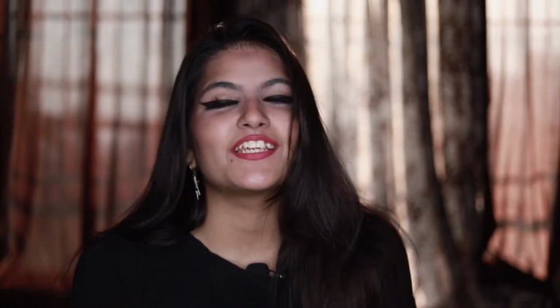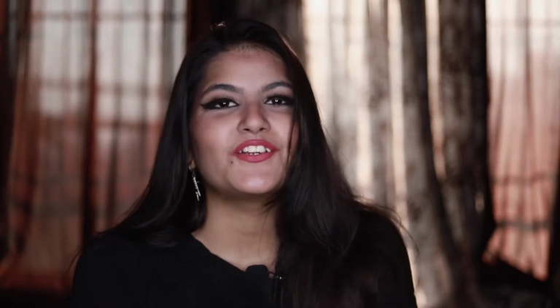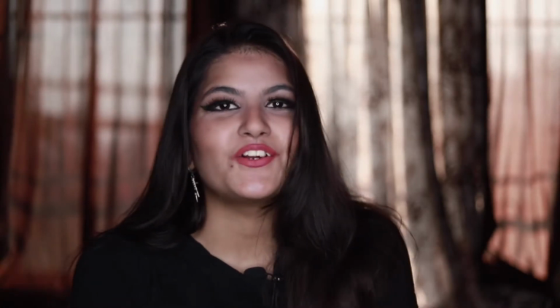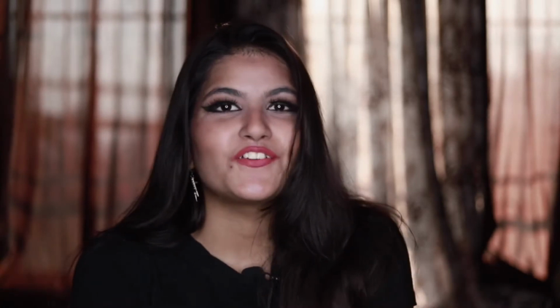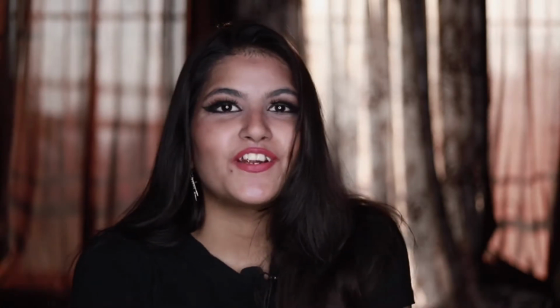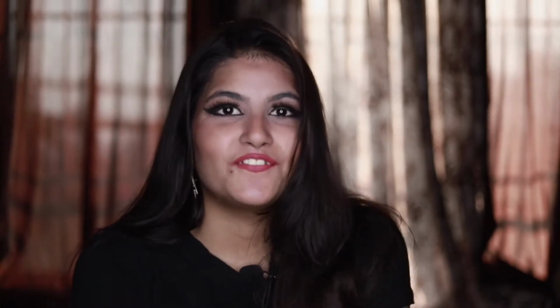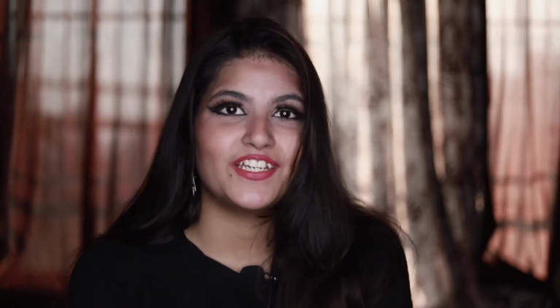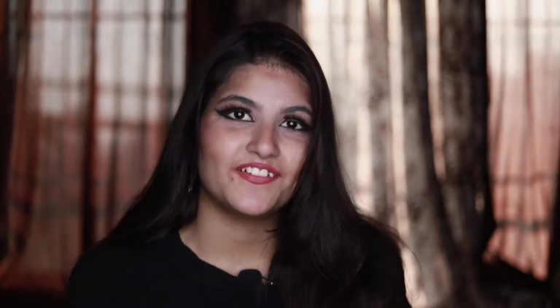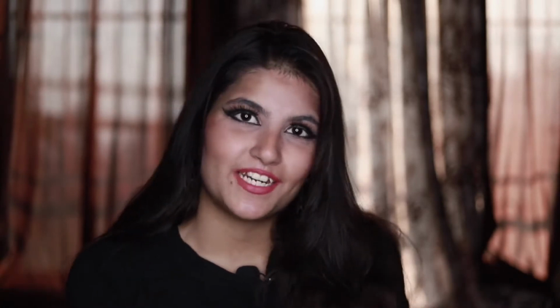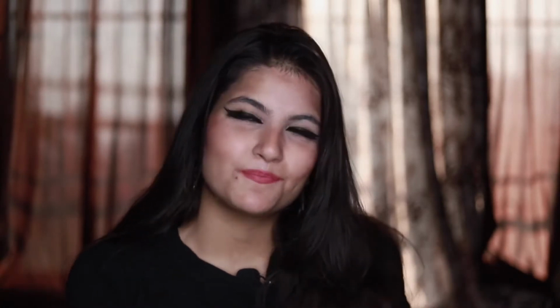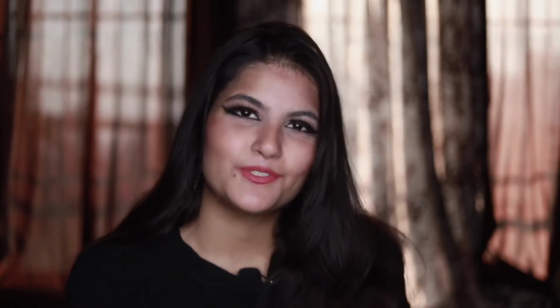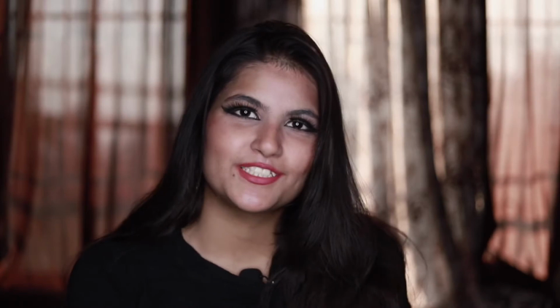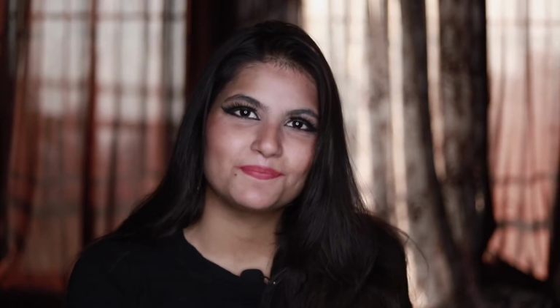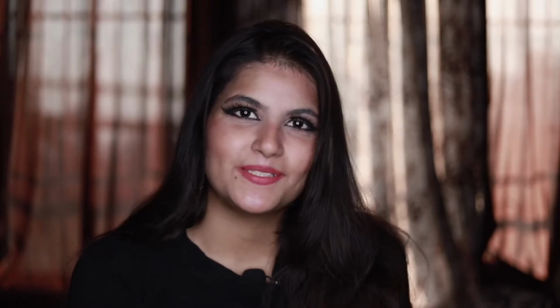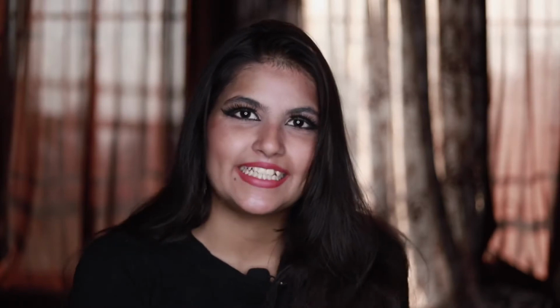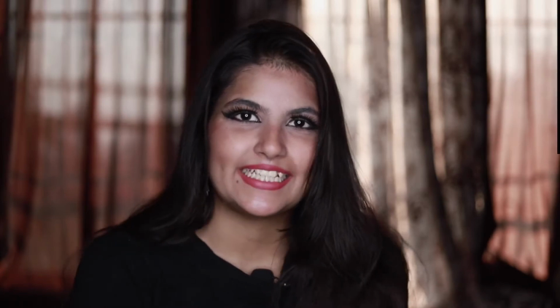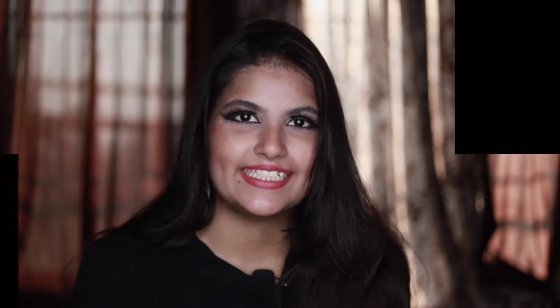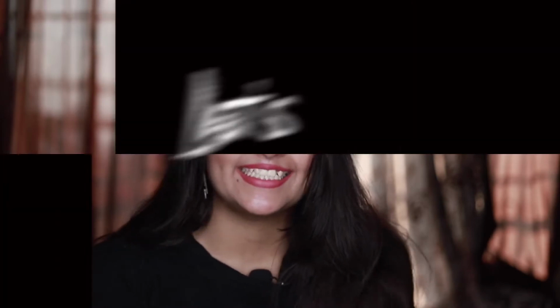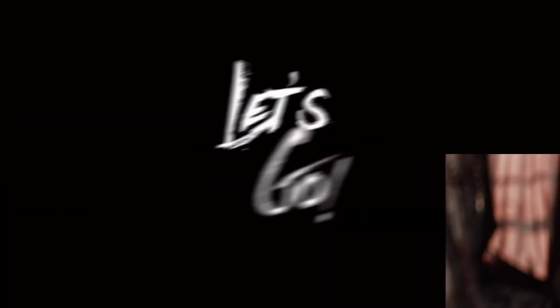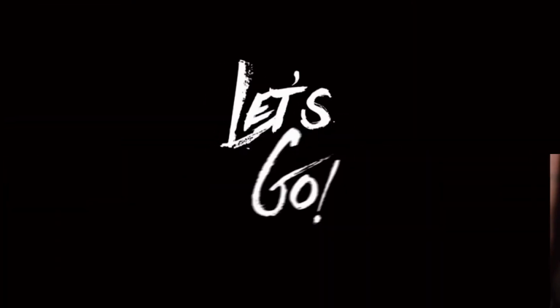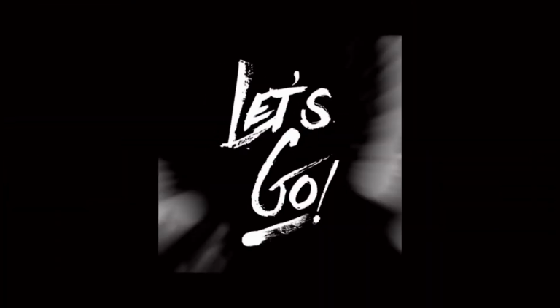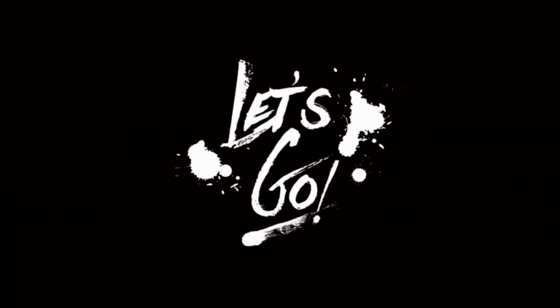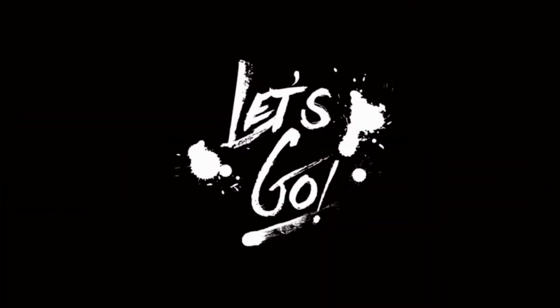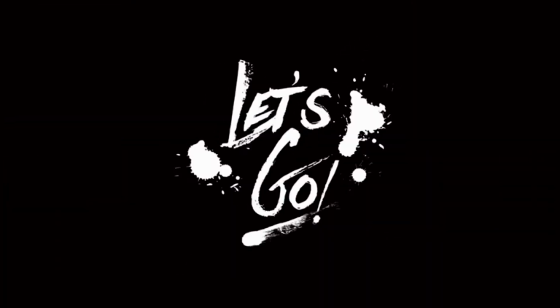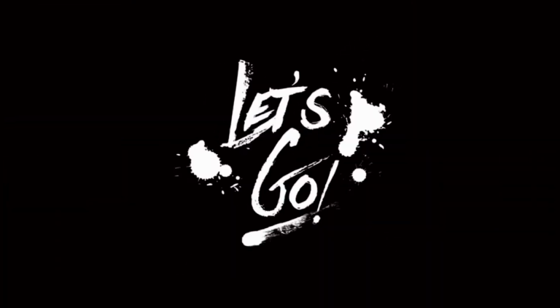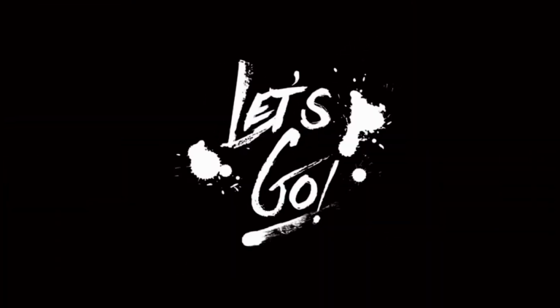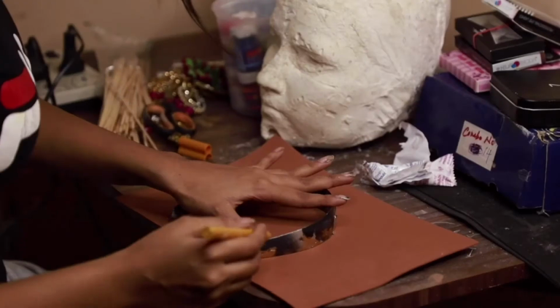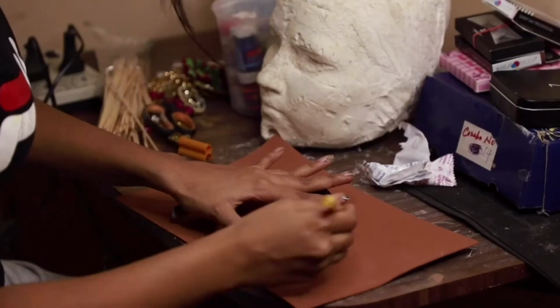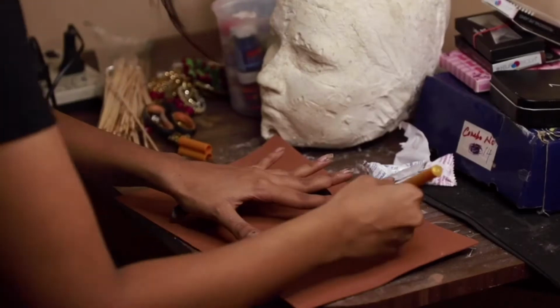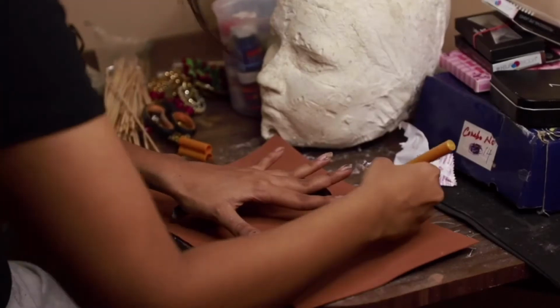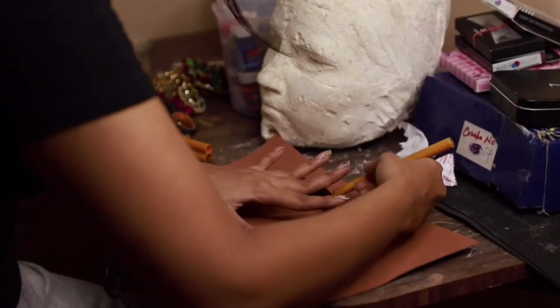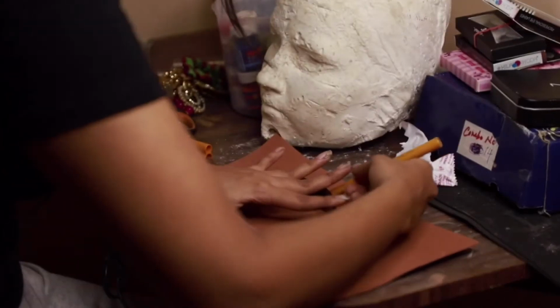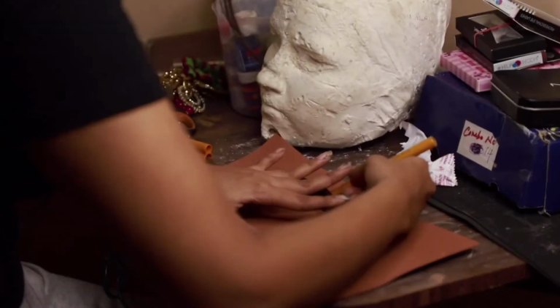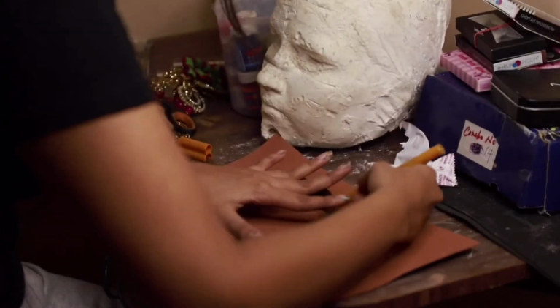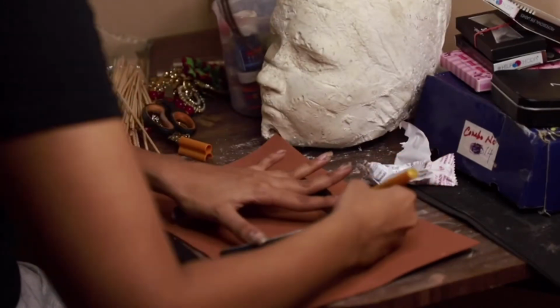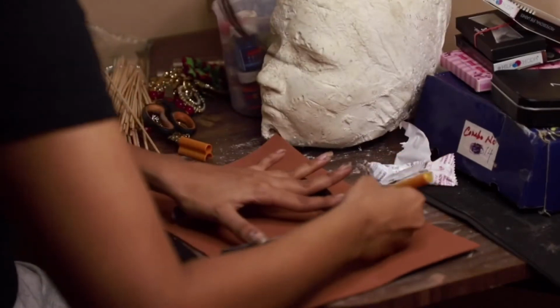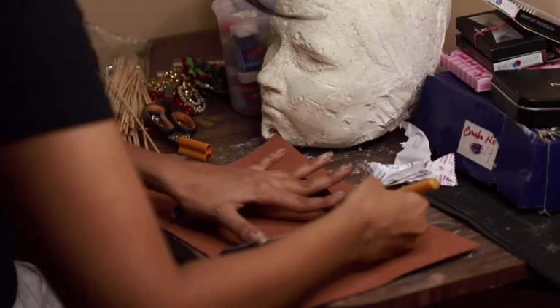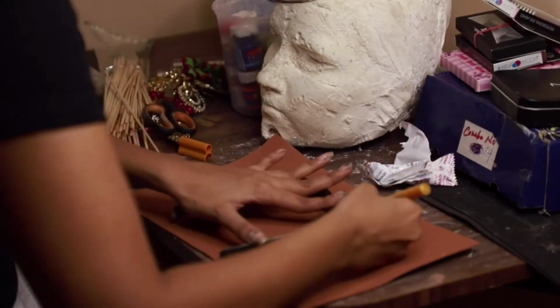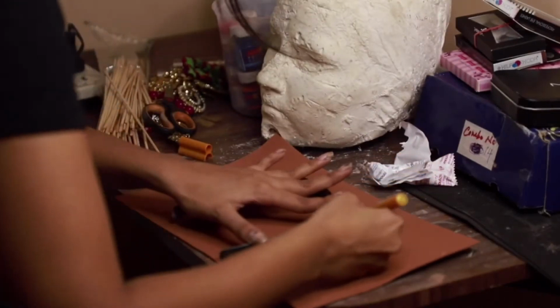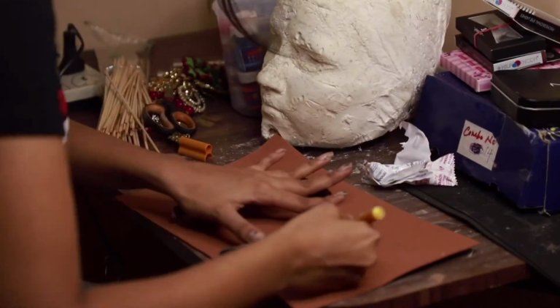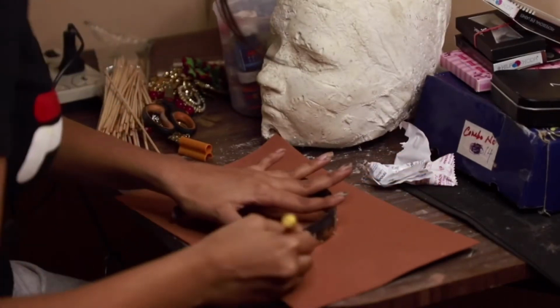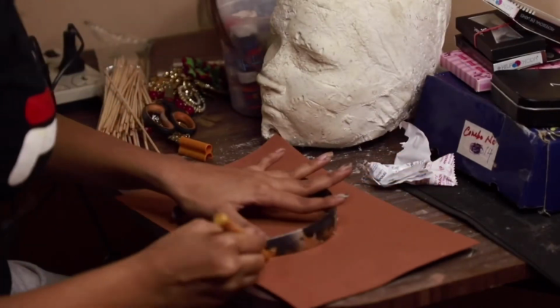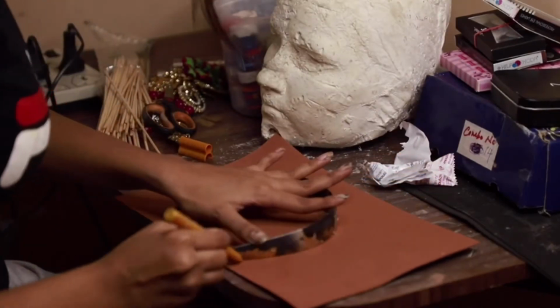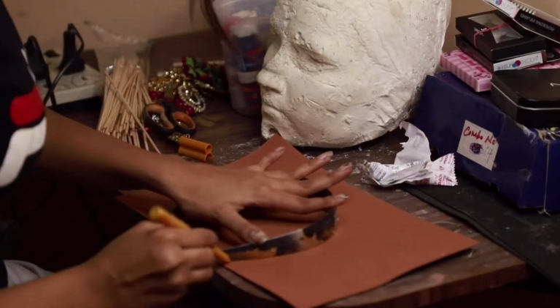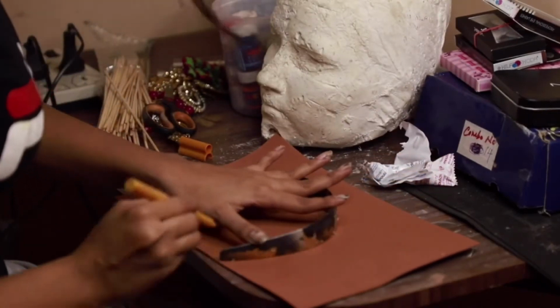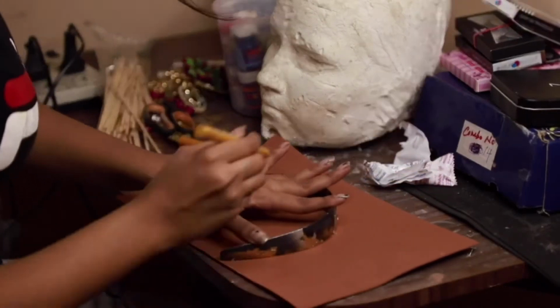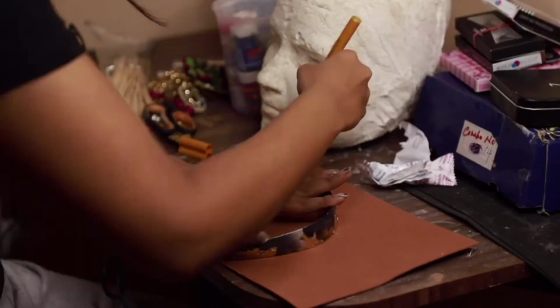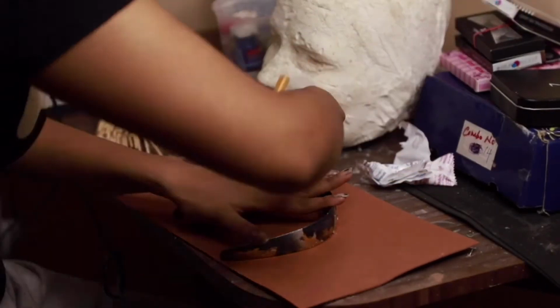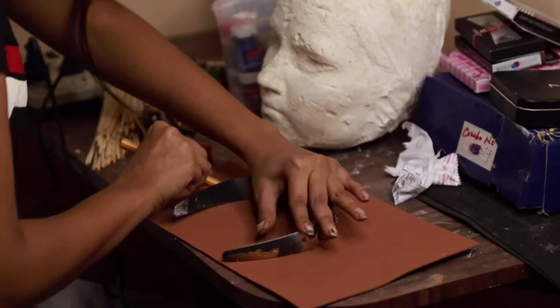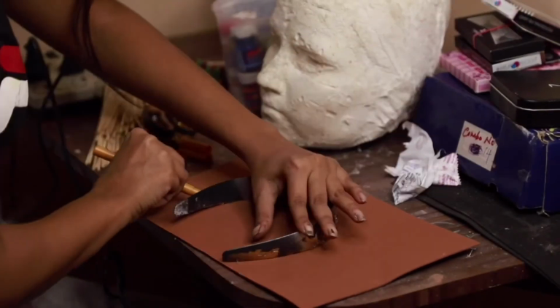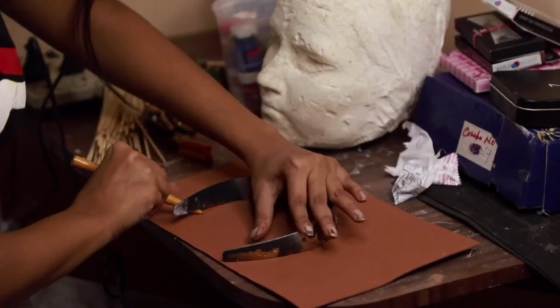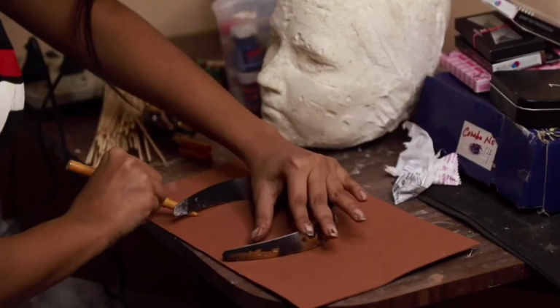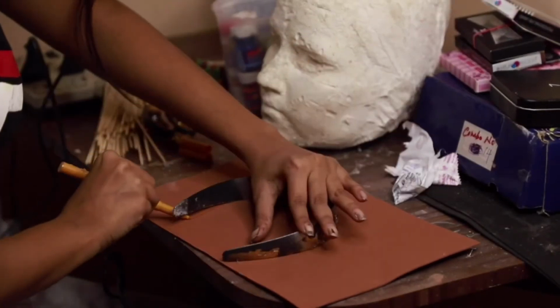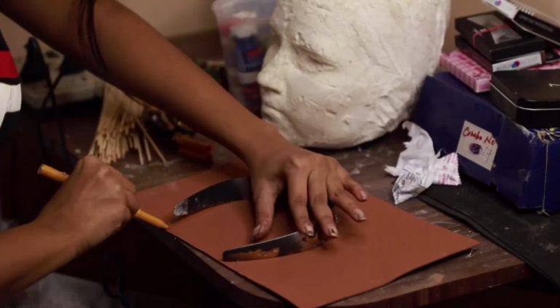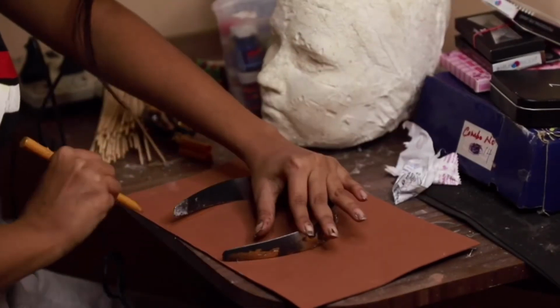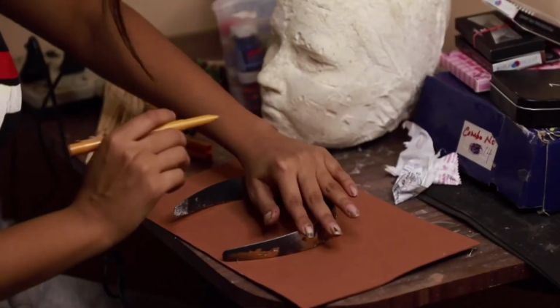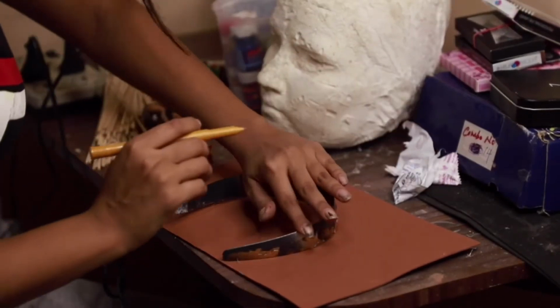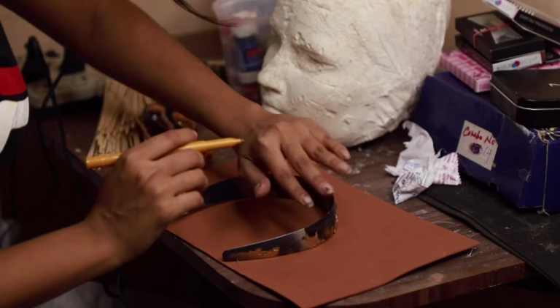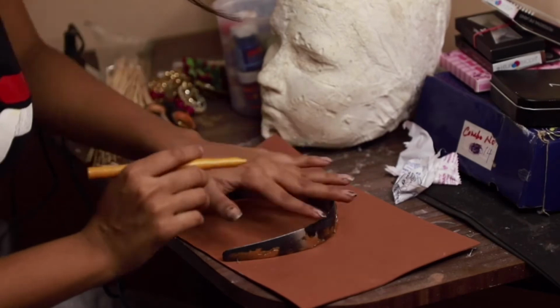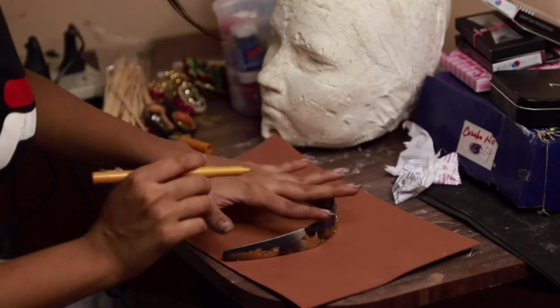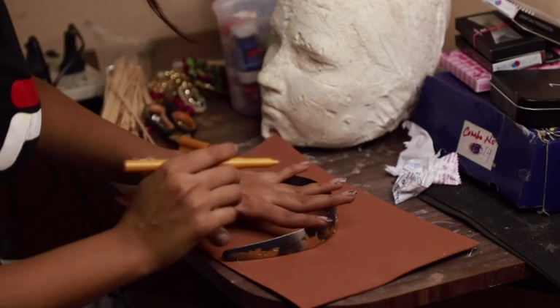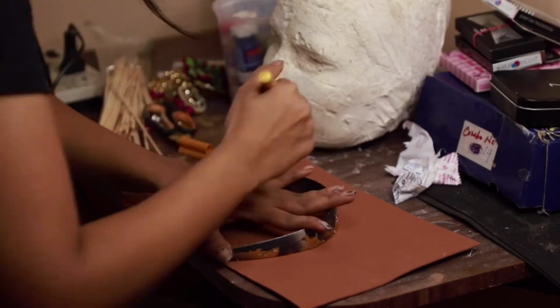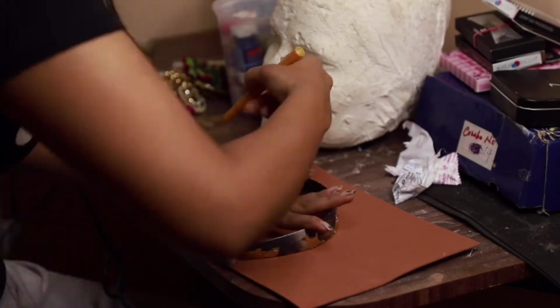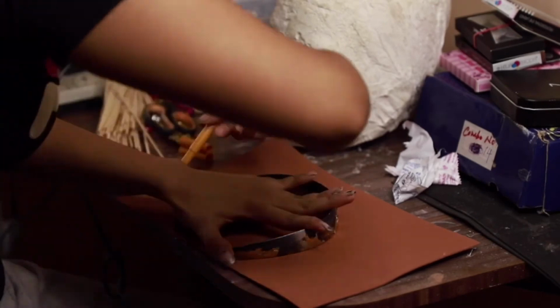Let's go! I'm drawing the shape of the headband on a foam paper first, because we will glue everything on this paper.